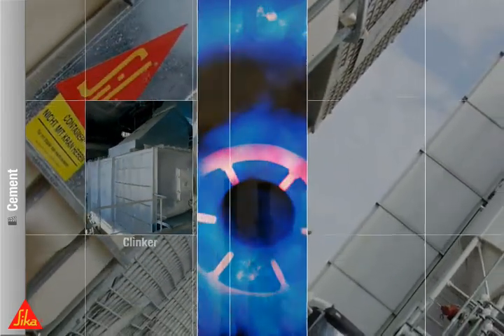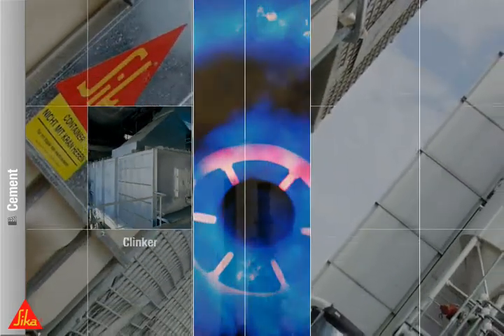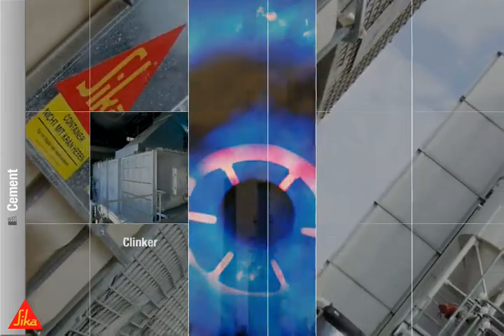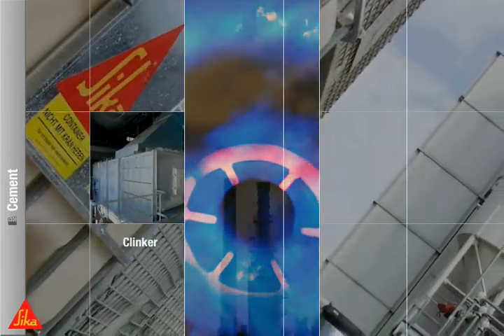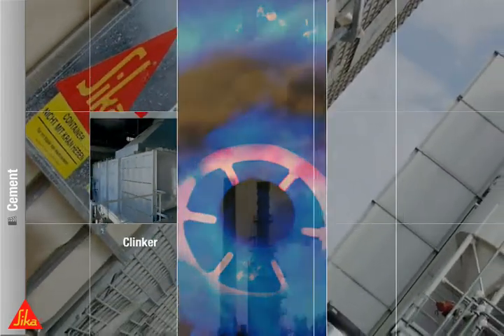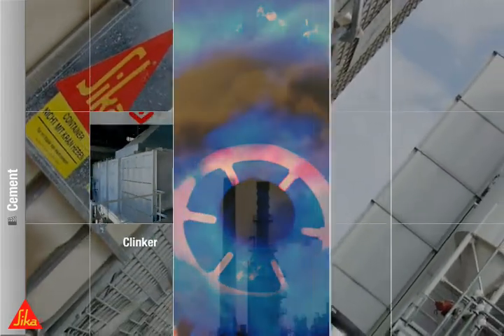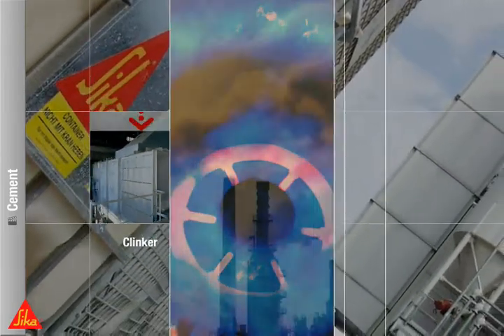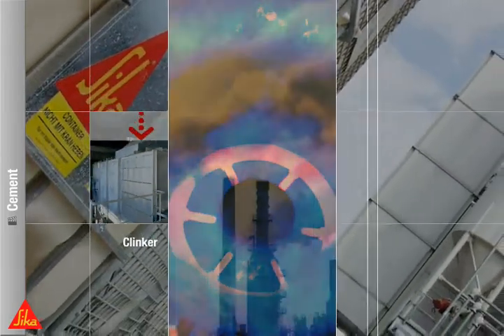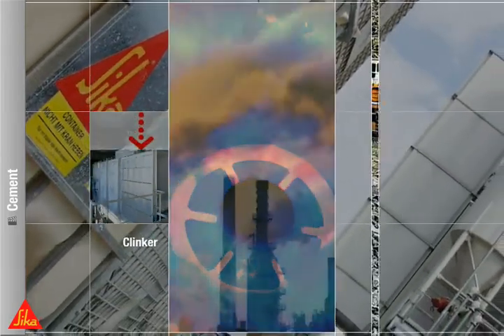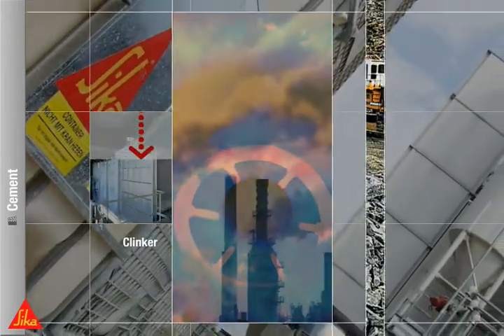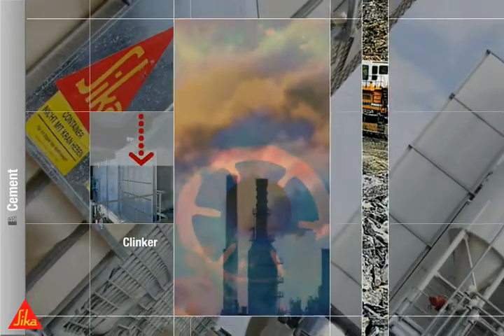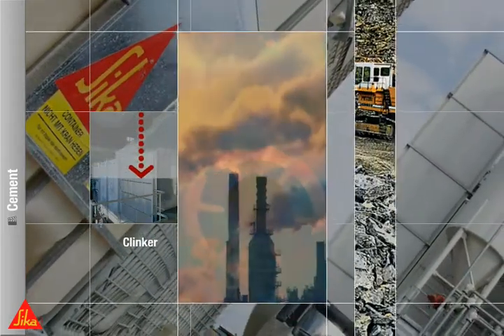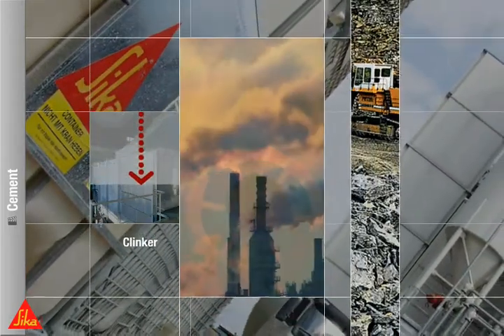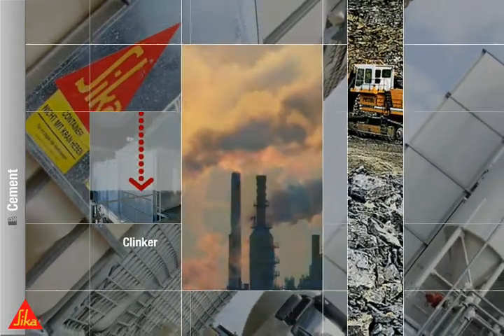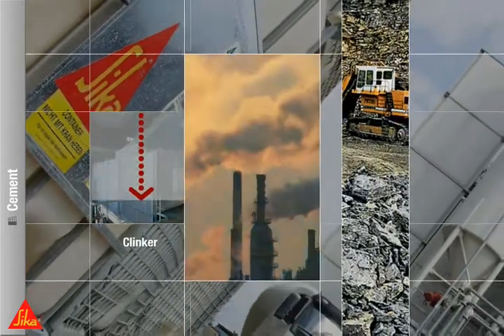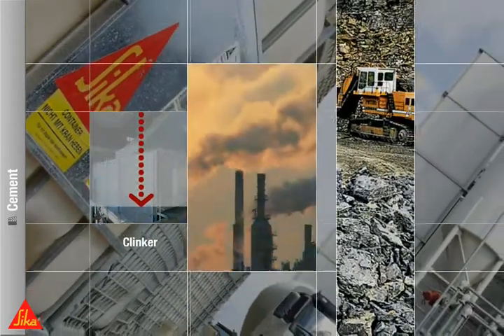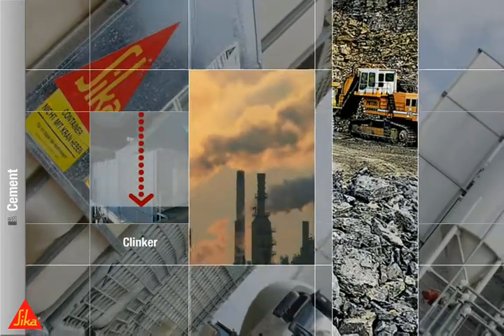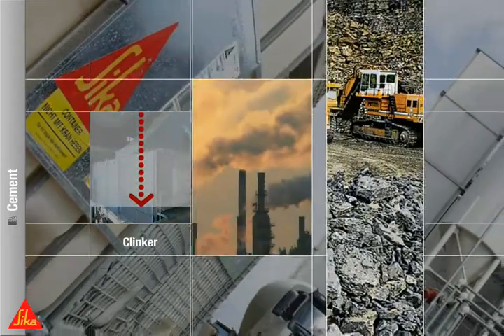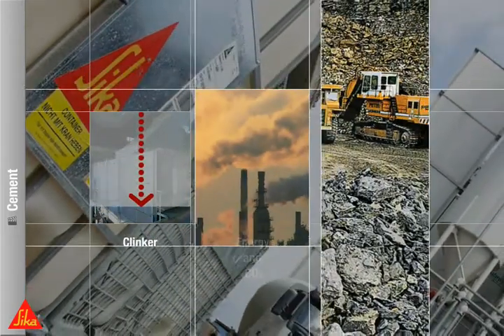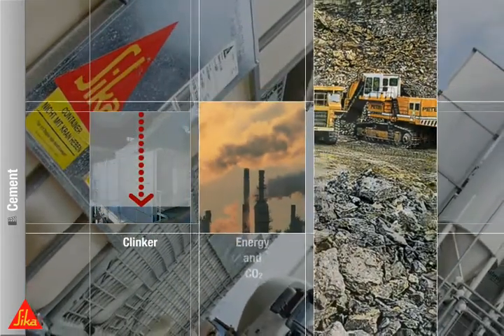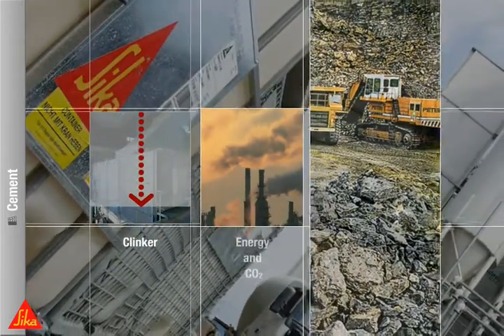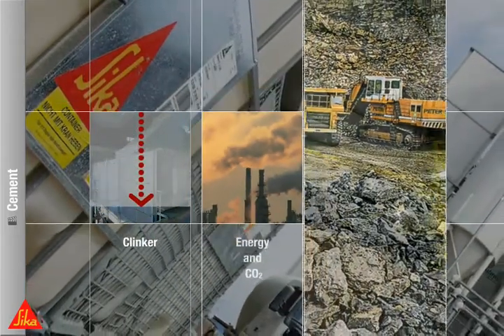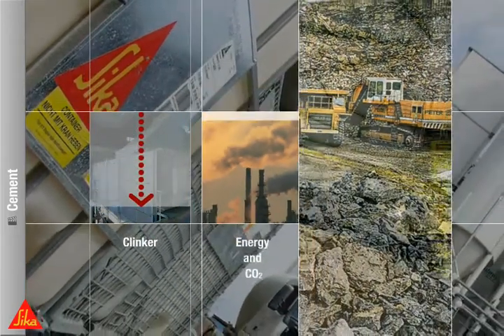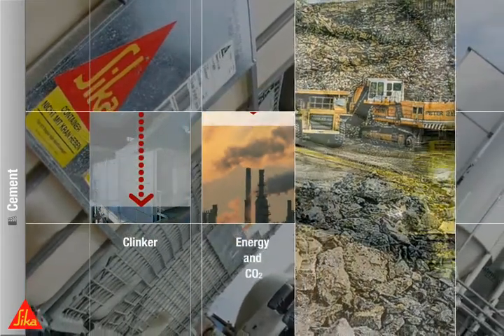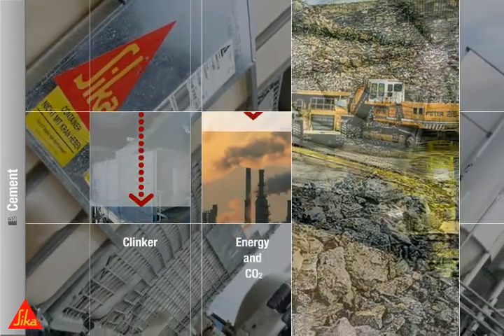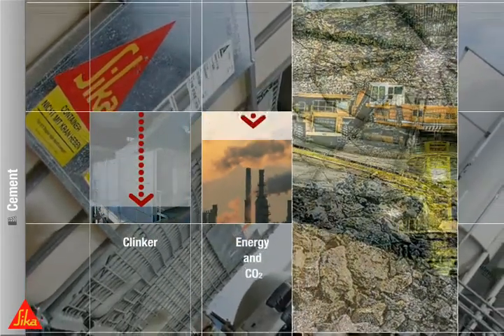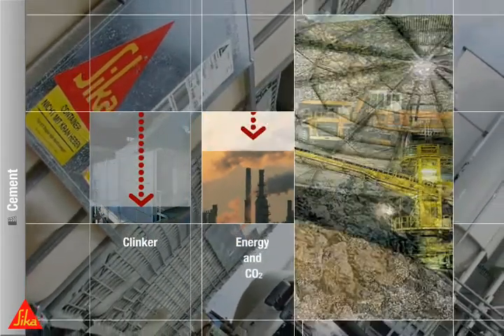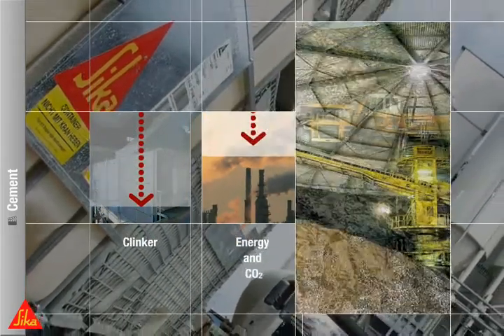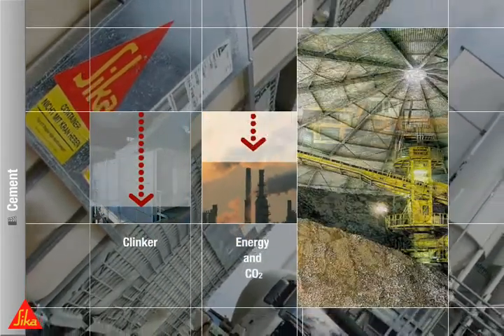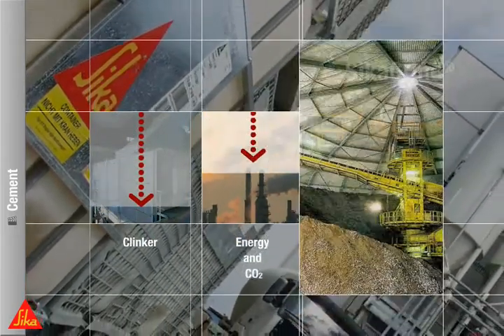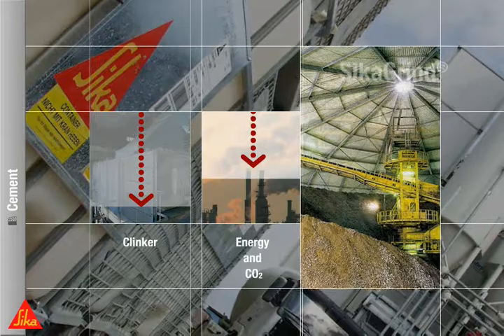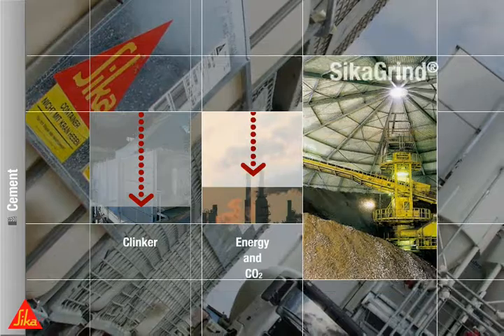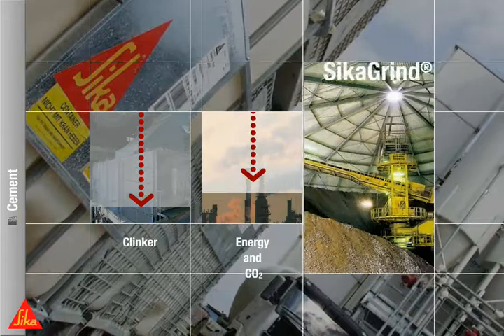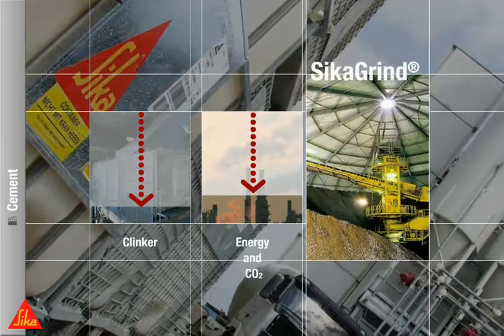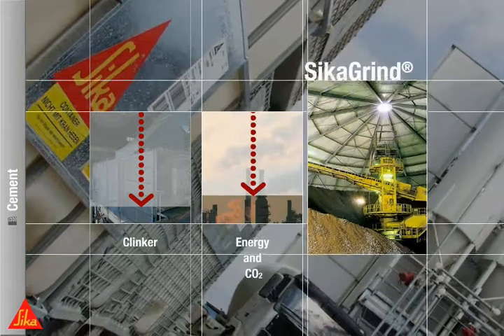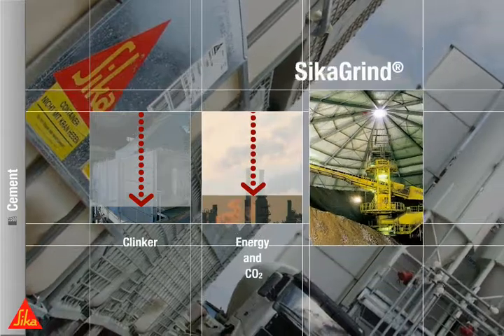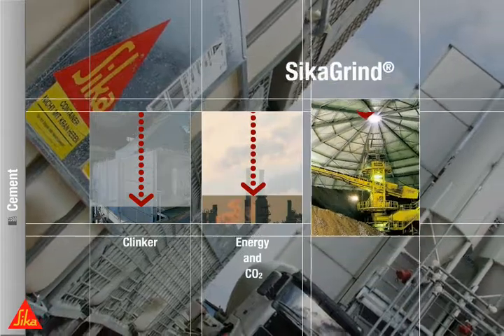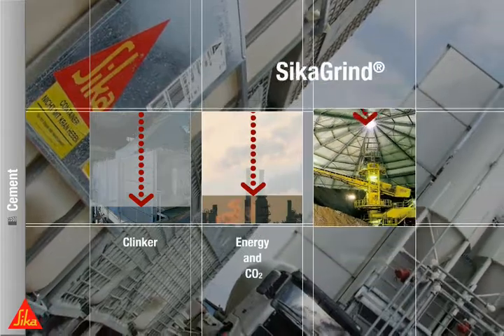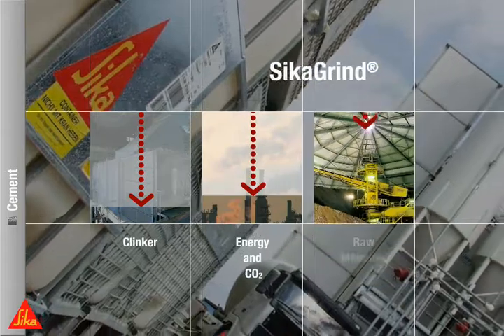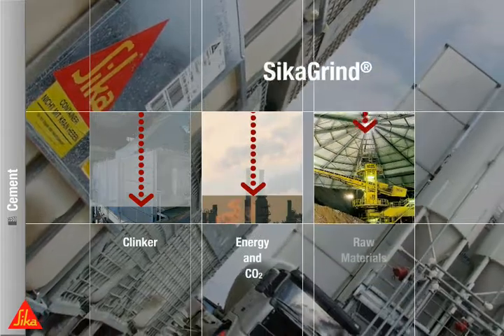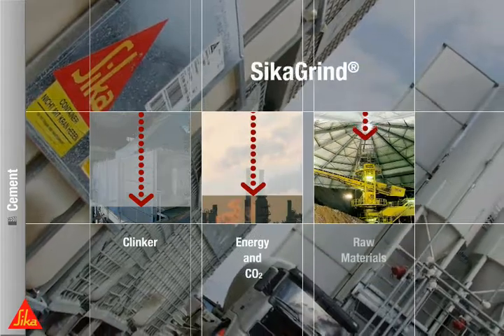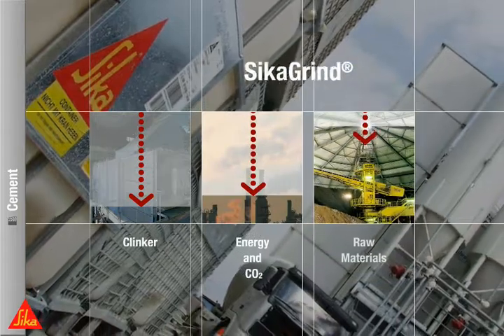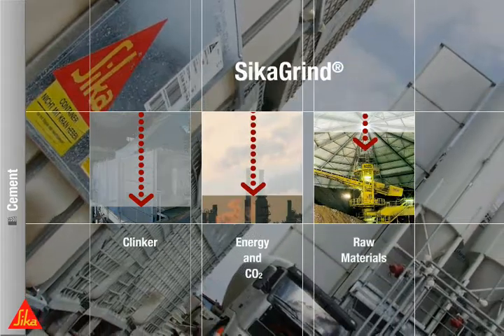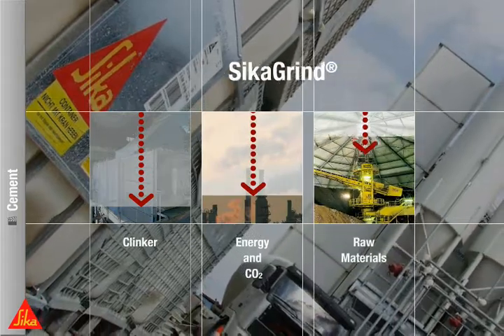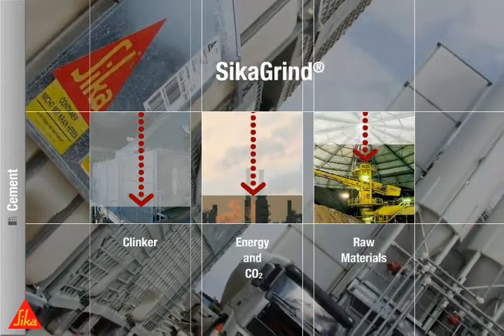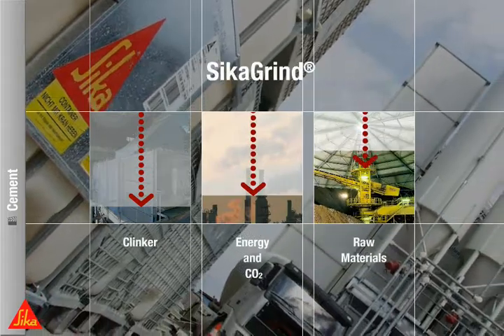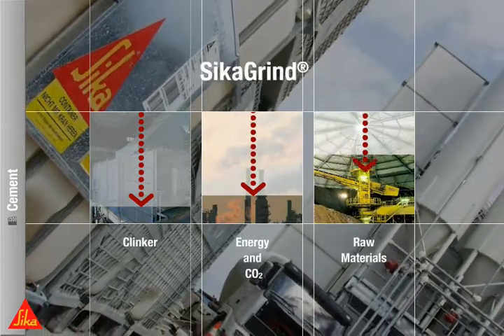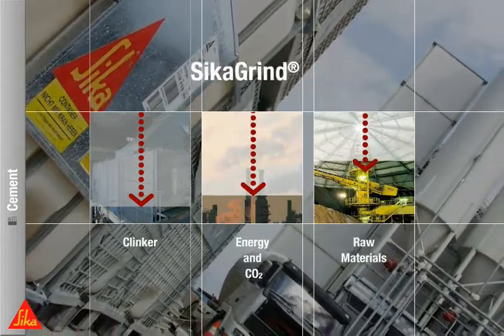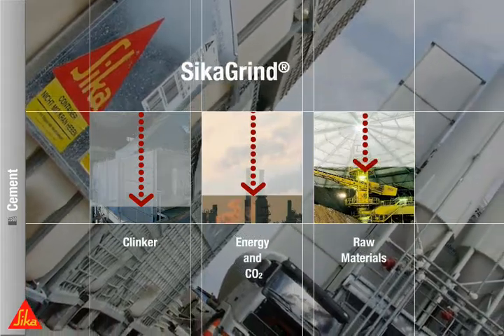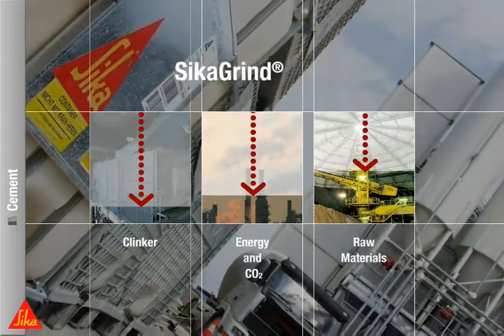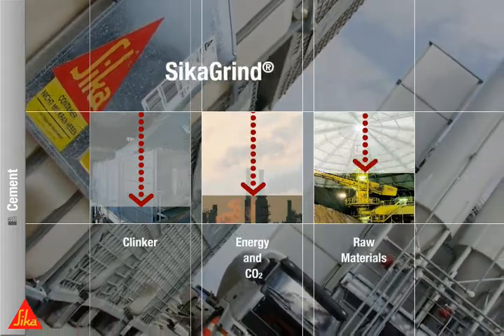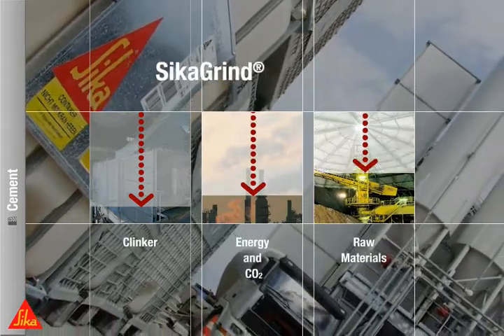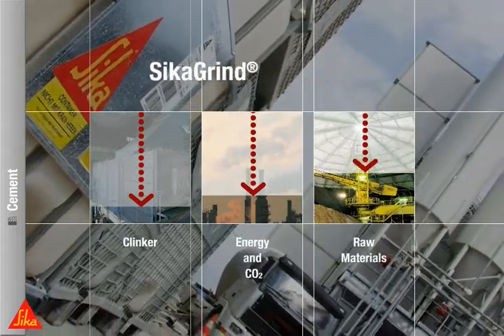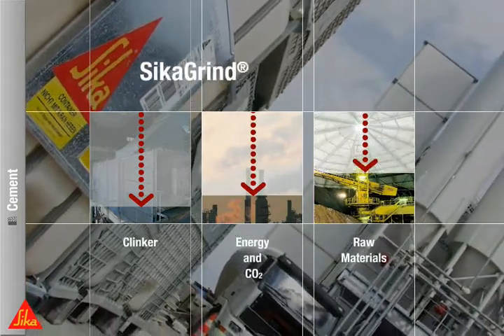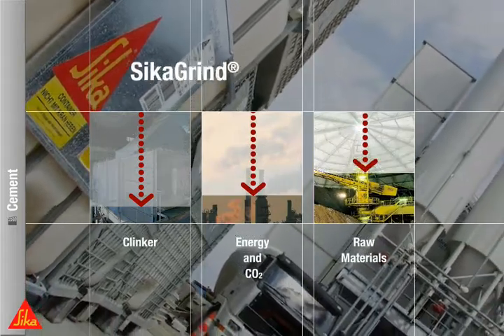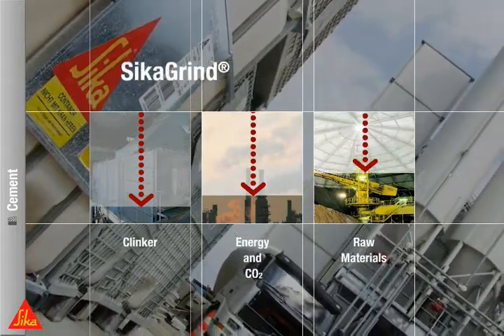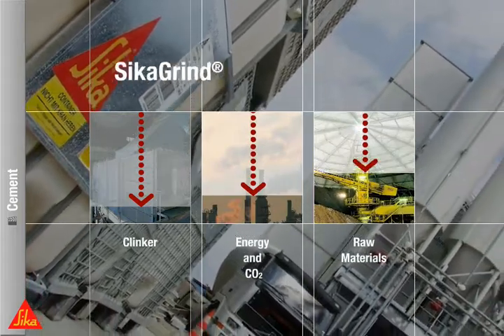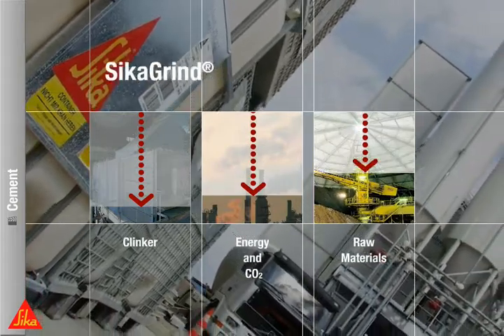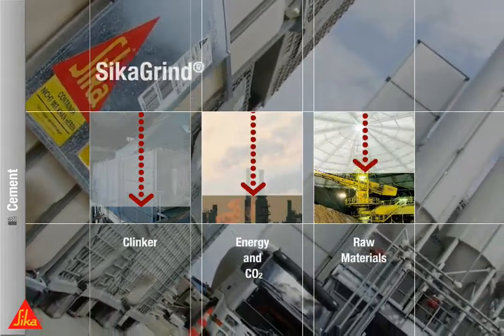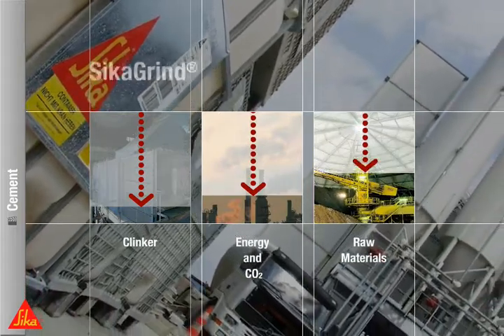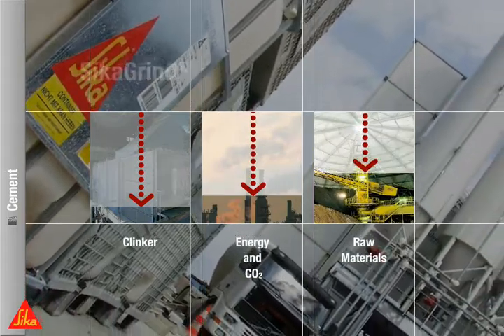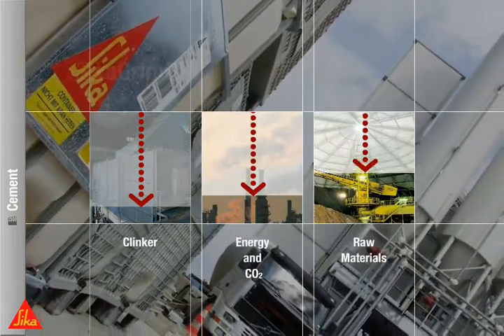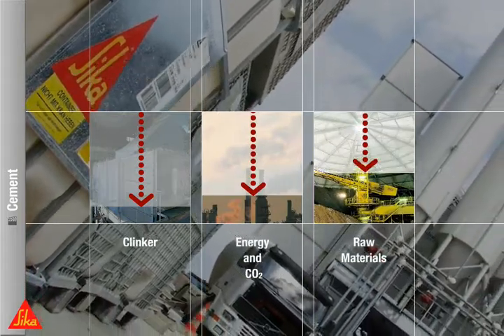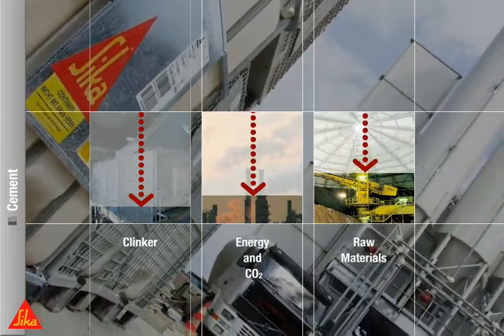That means less energy consumption, less CO2 emissions, less maintenance and equipment expenditure.